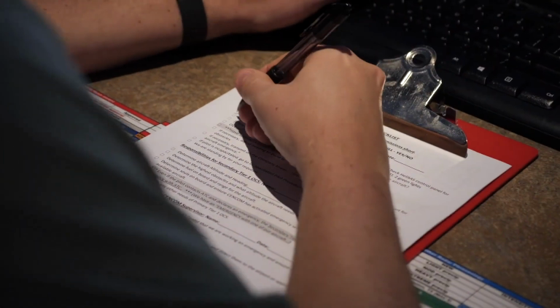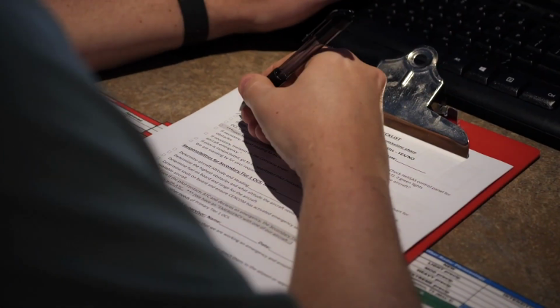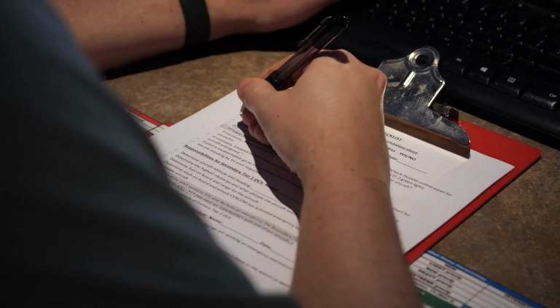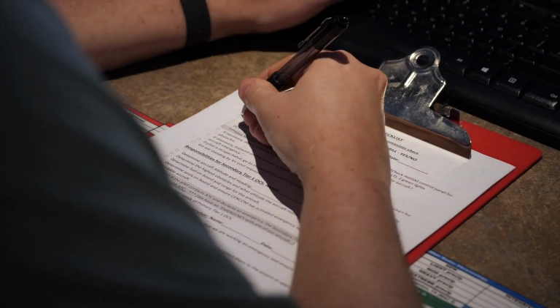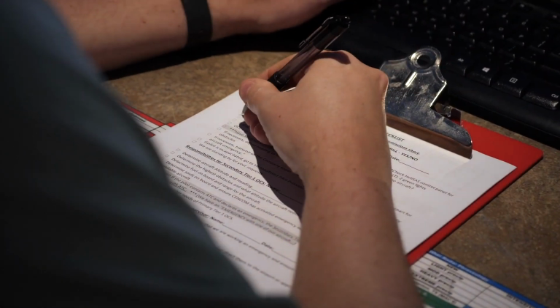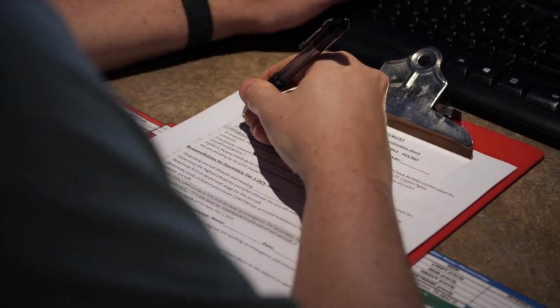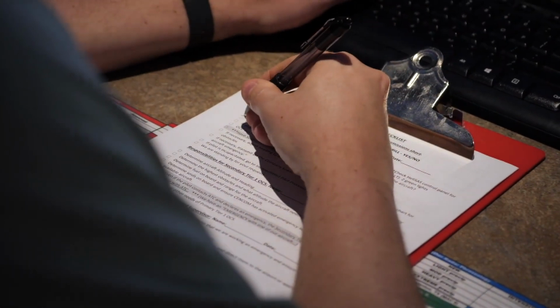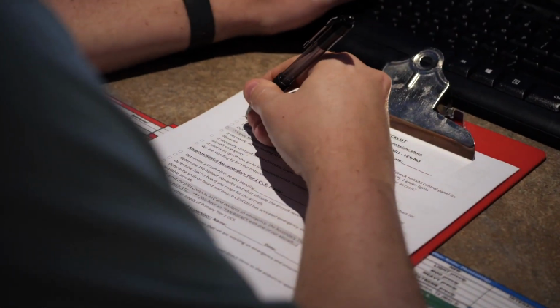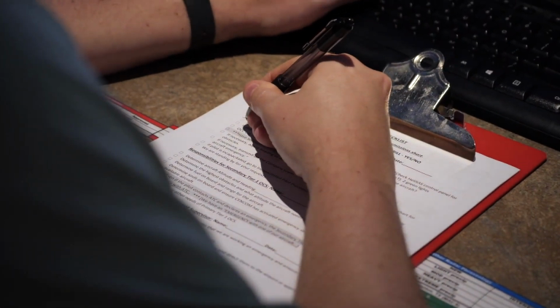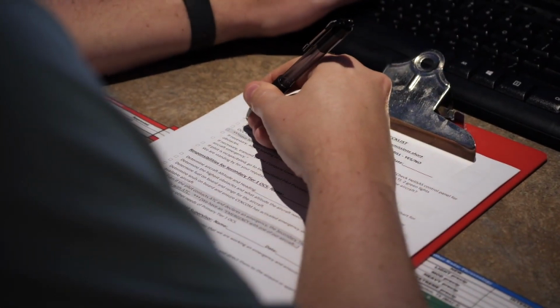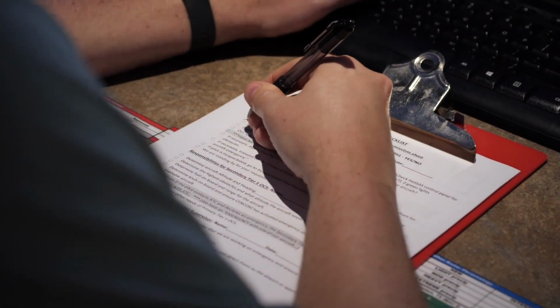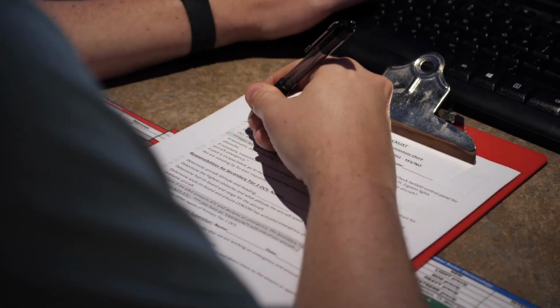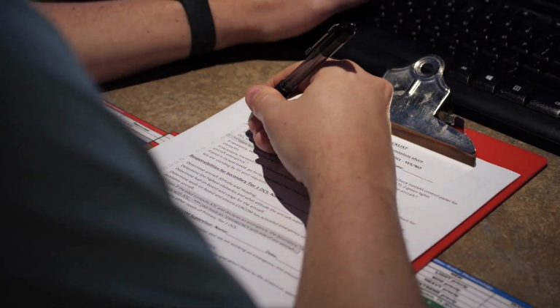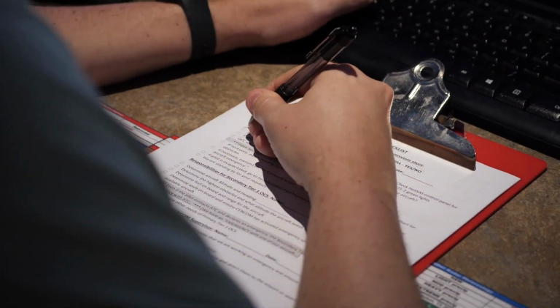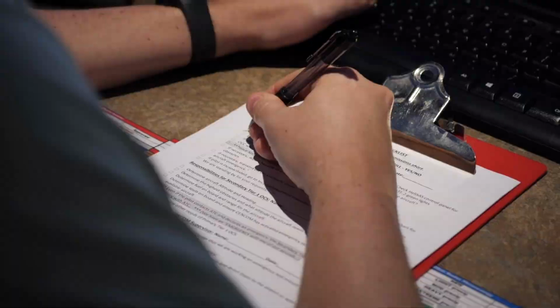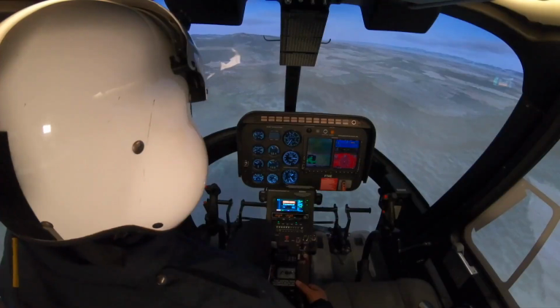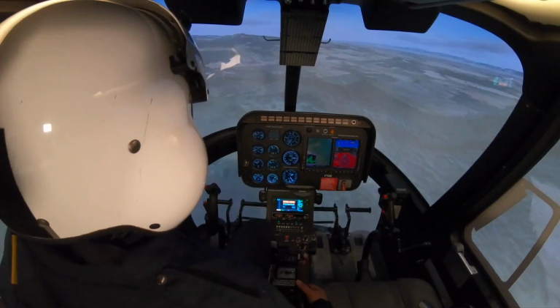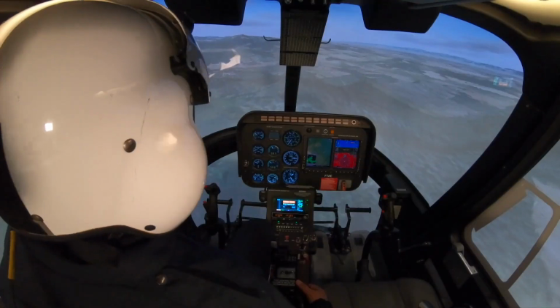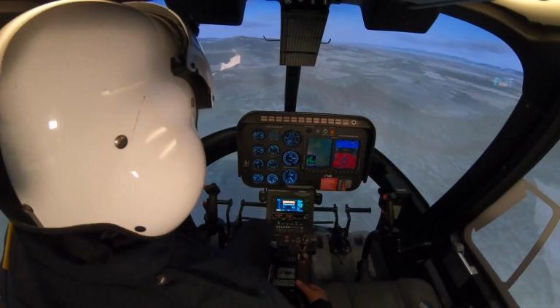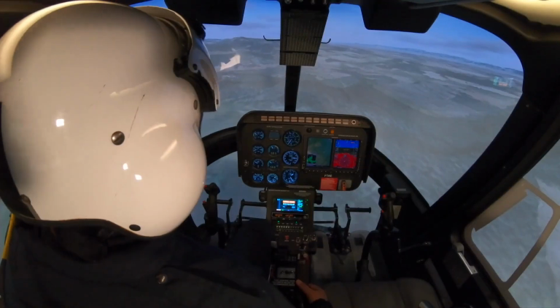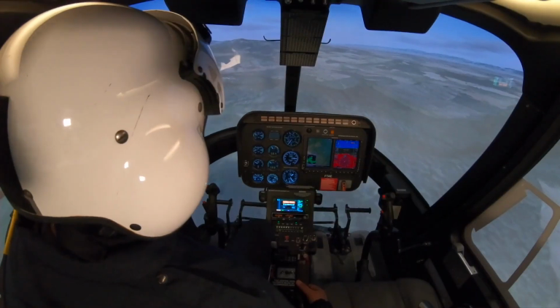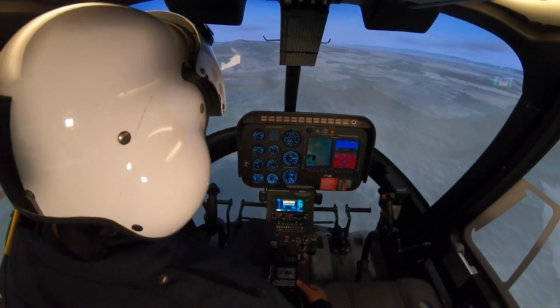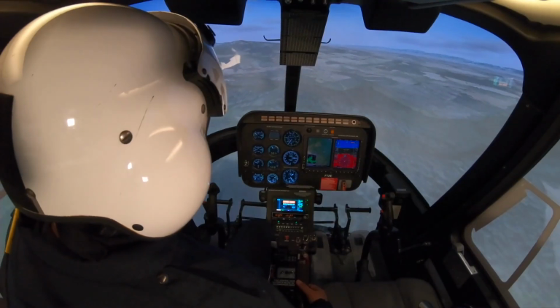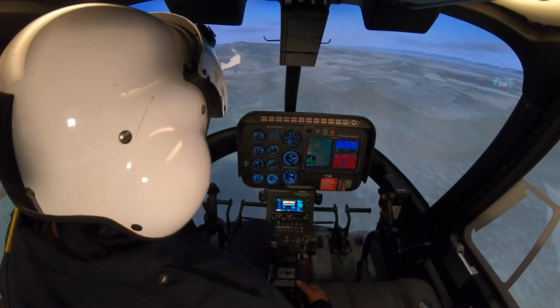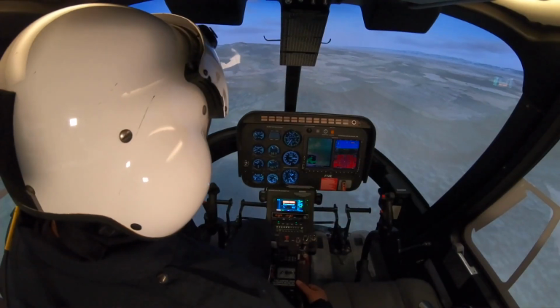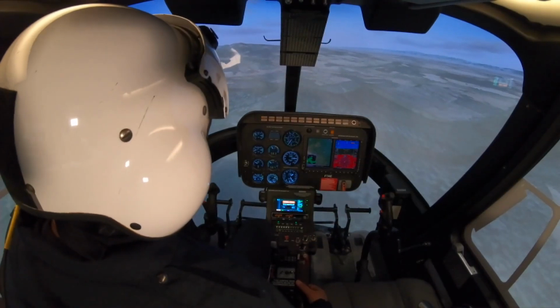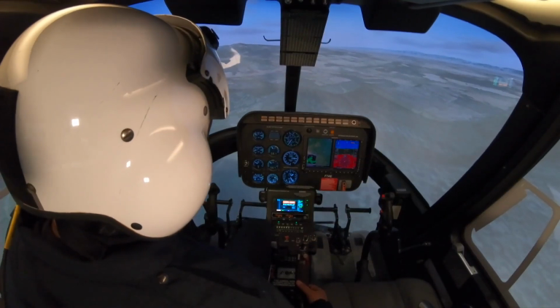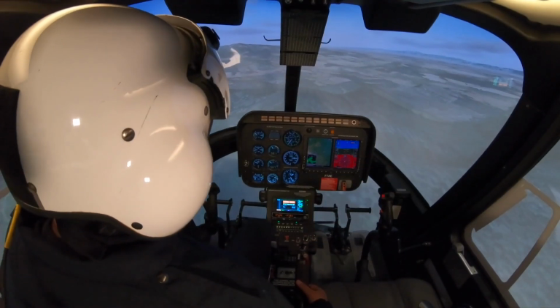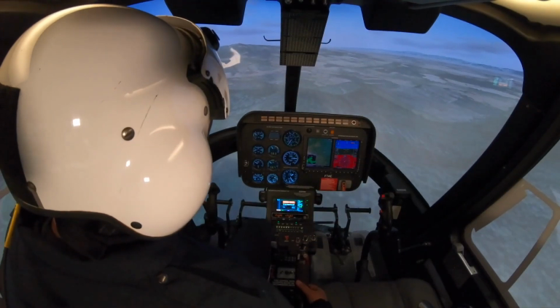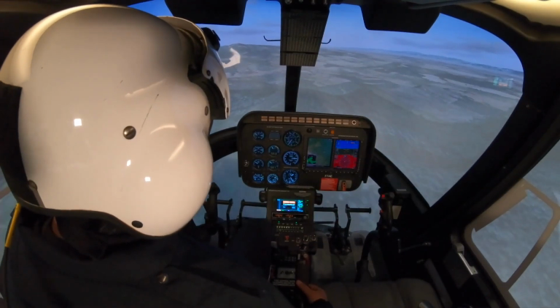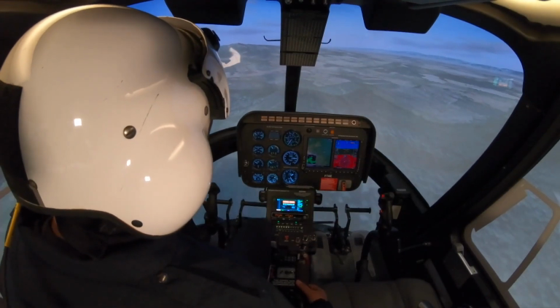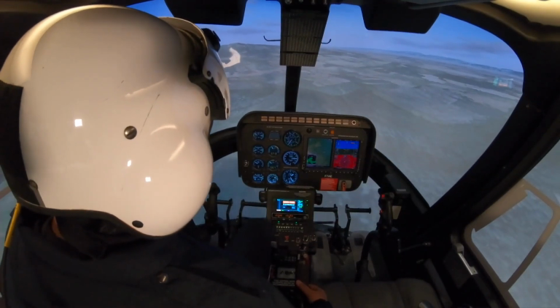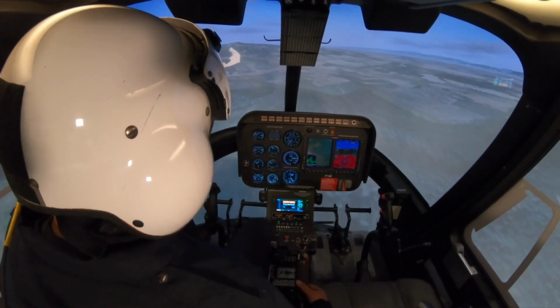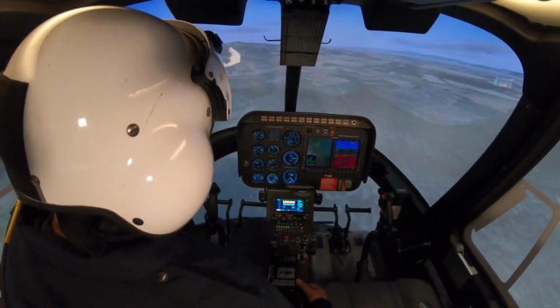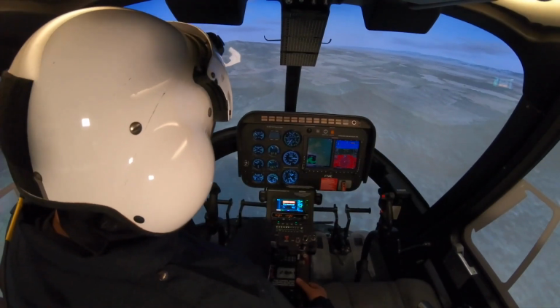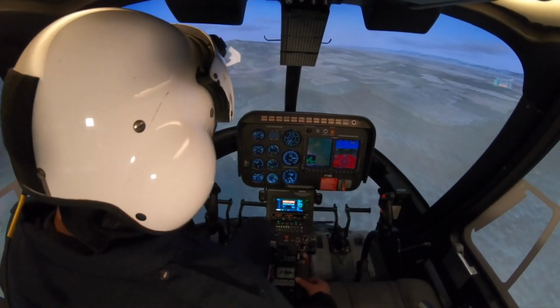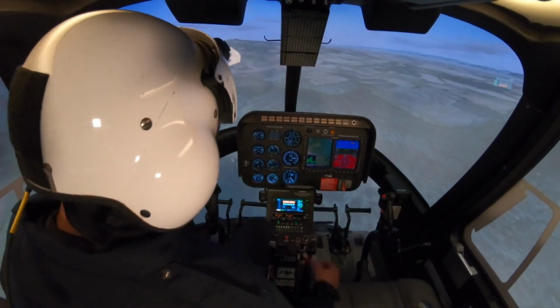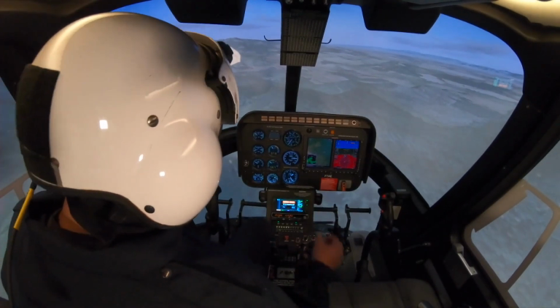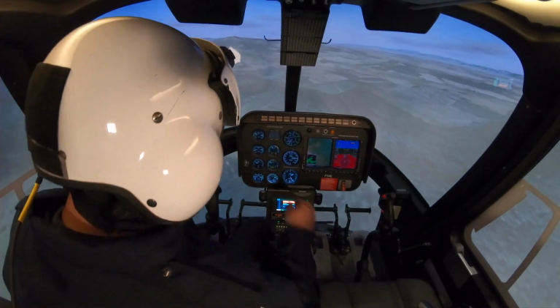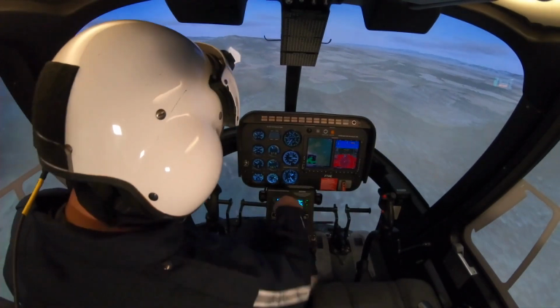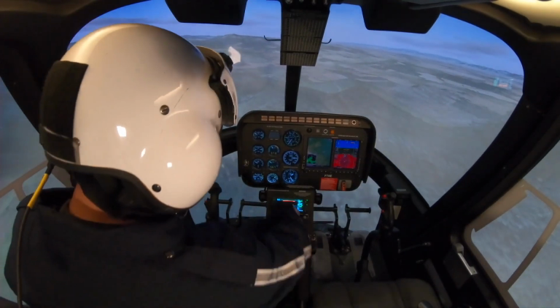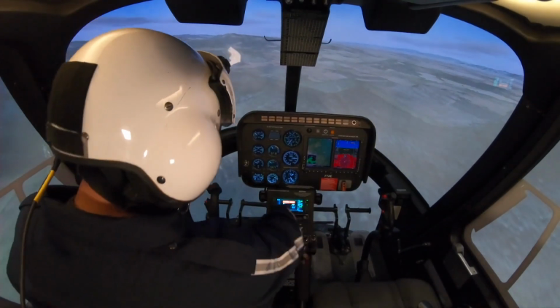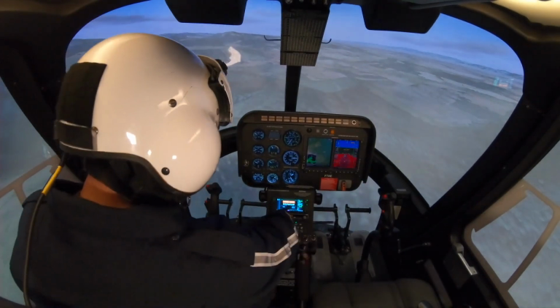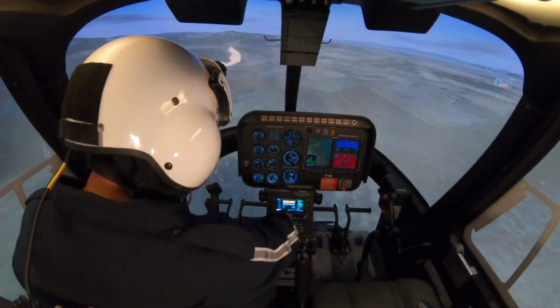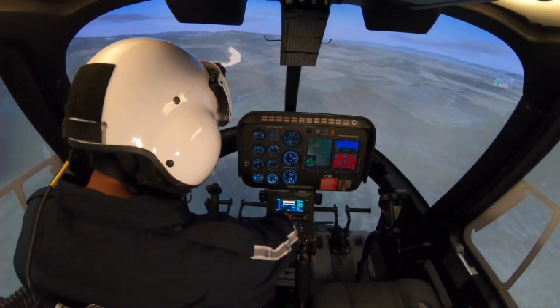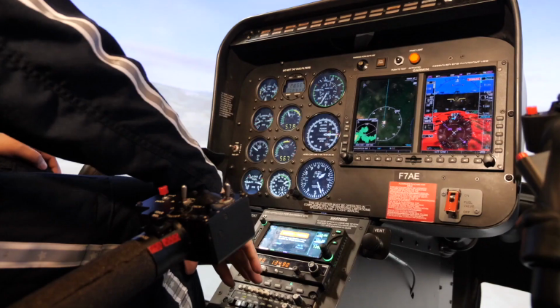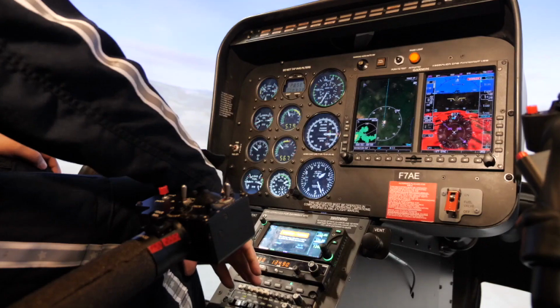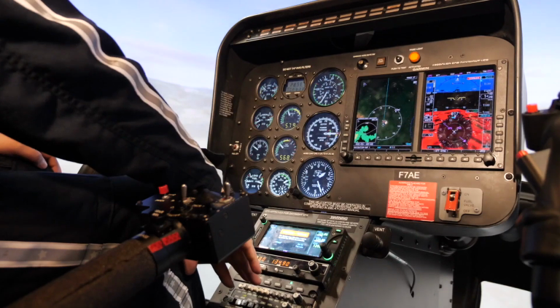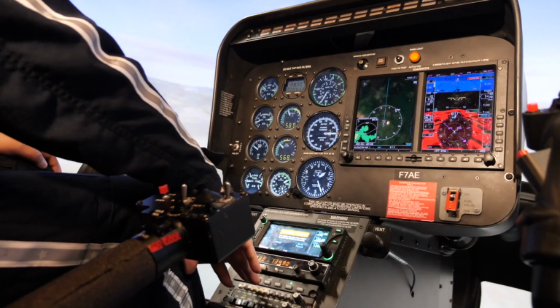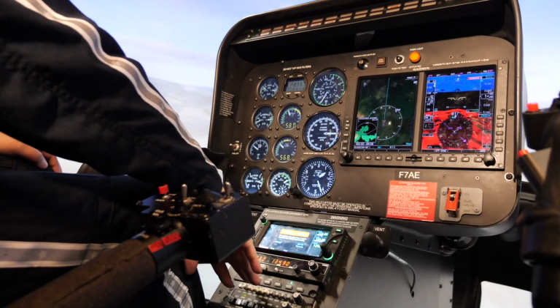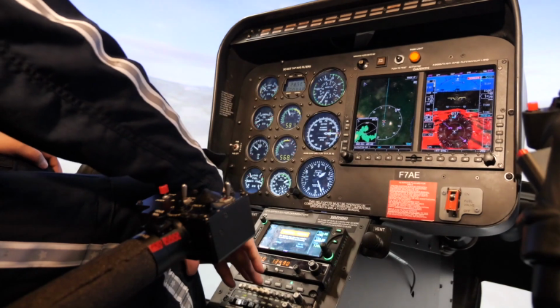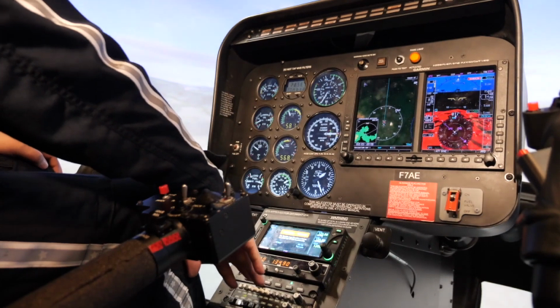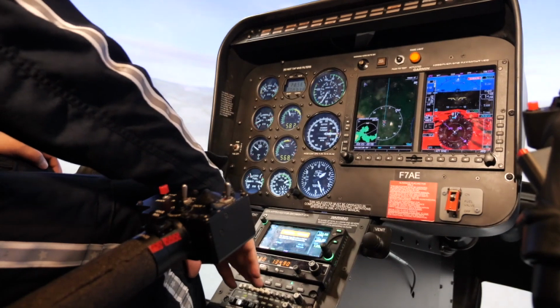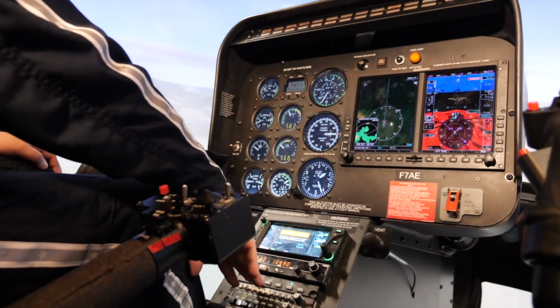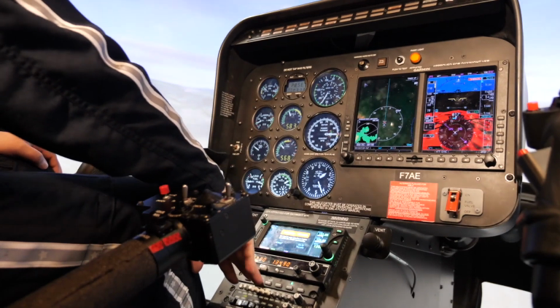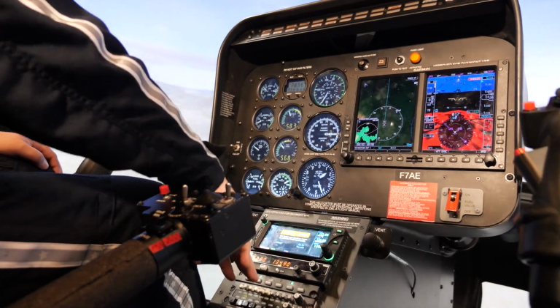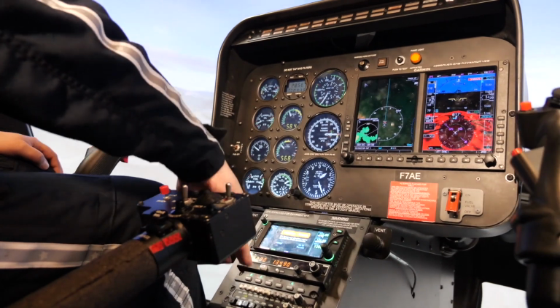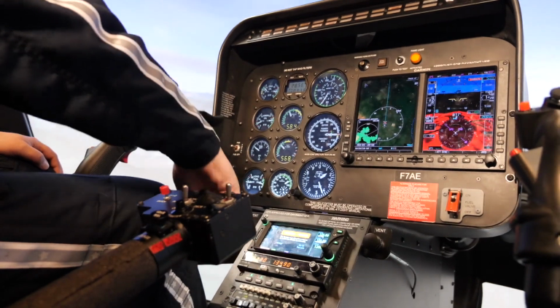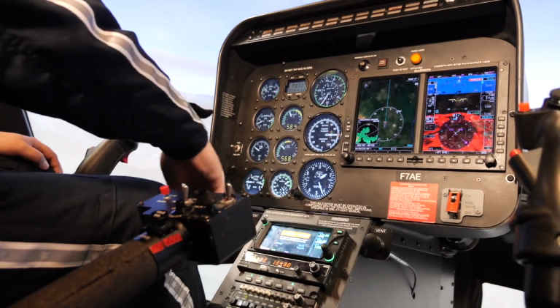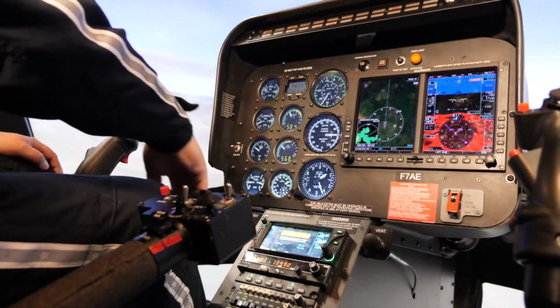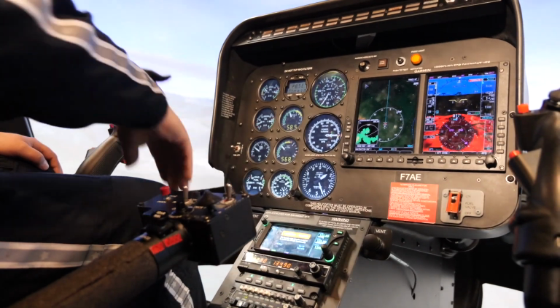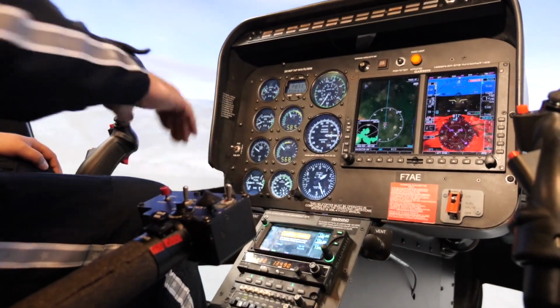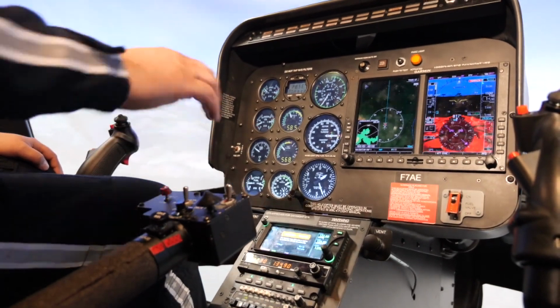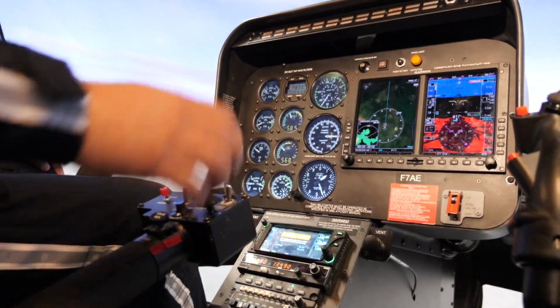Alright, let's look at the center console. Push the one that says HDG for me, please. Roger. Alright, so now the helicopter is going to go straight.